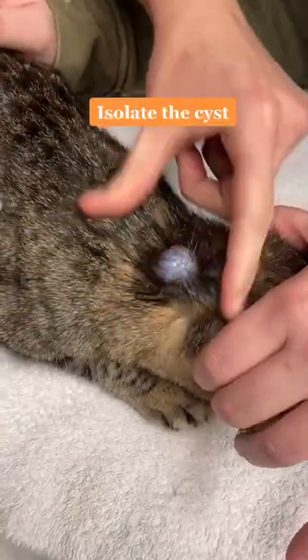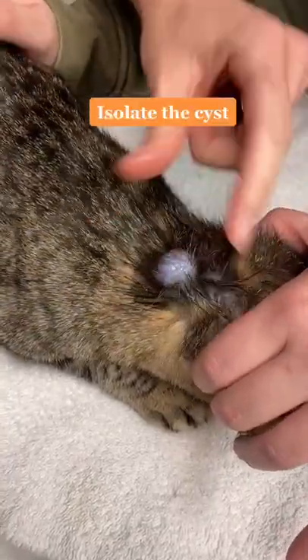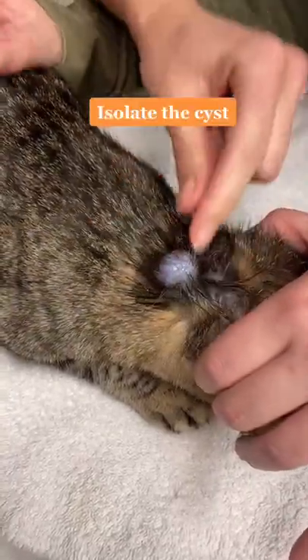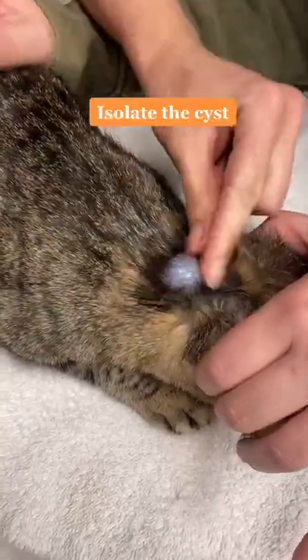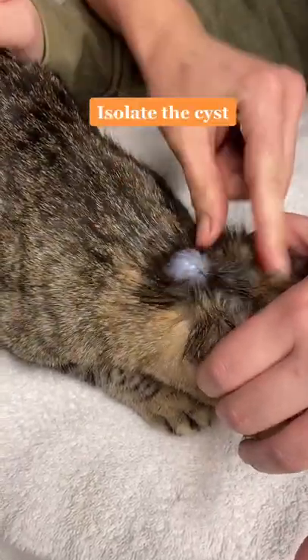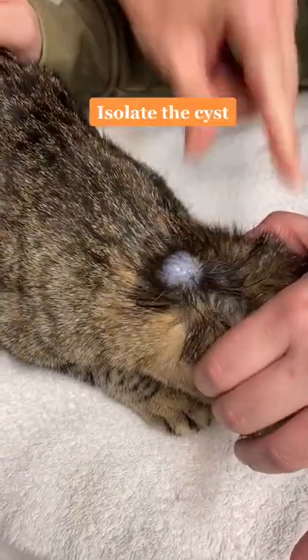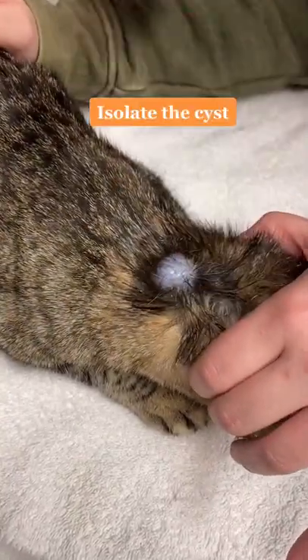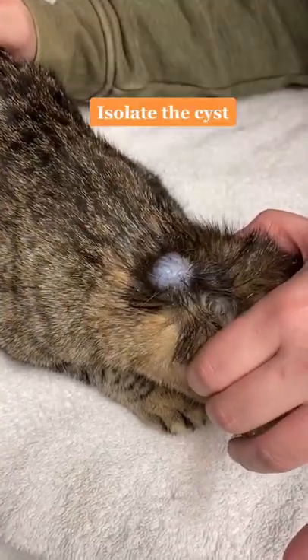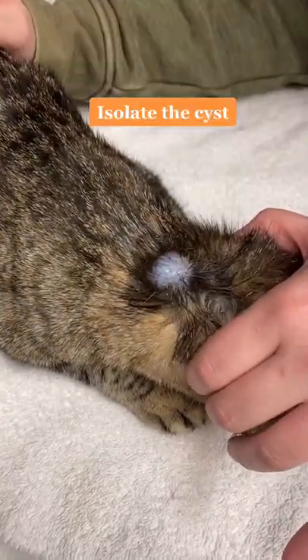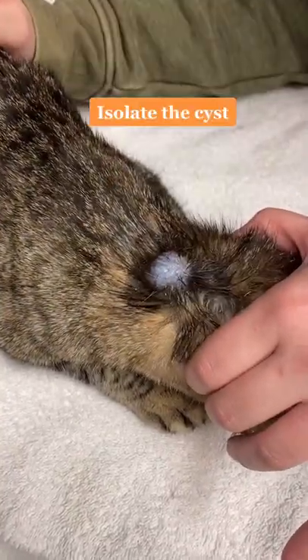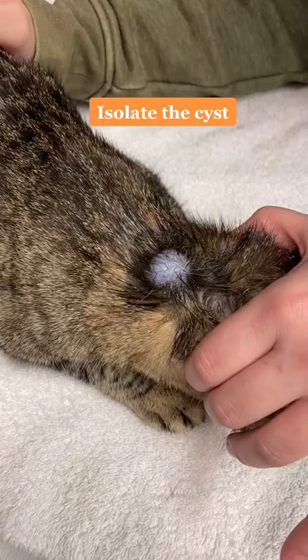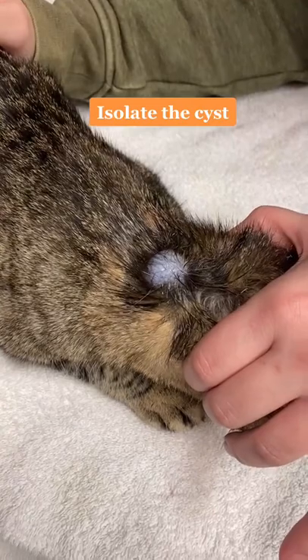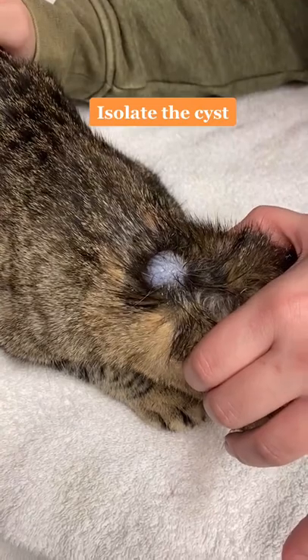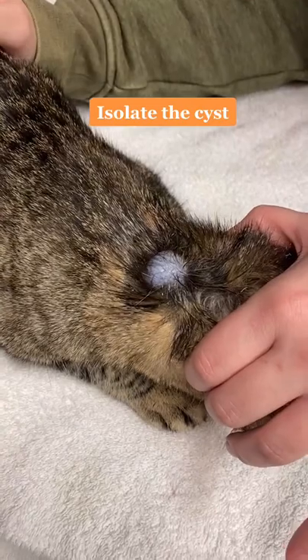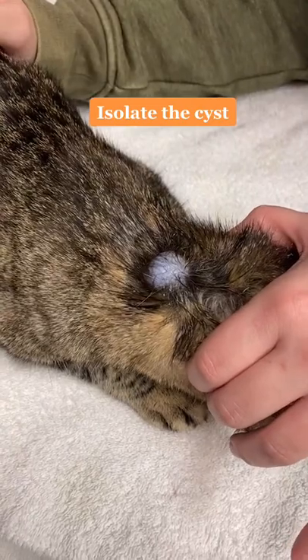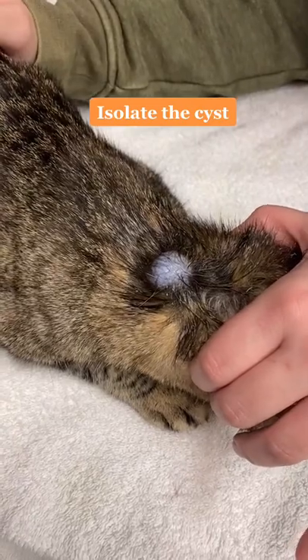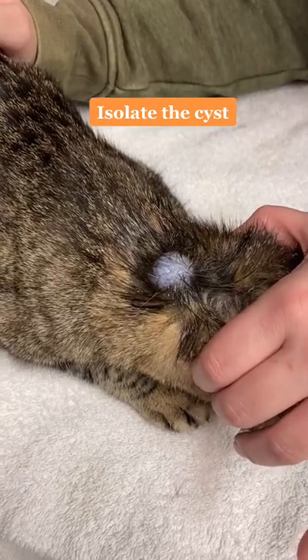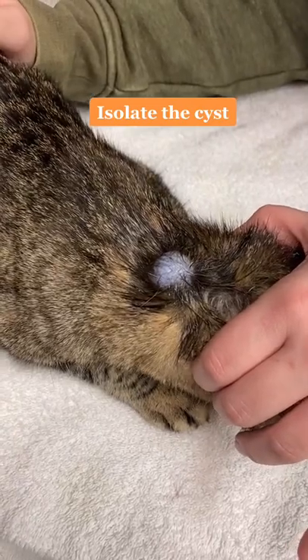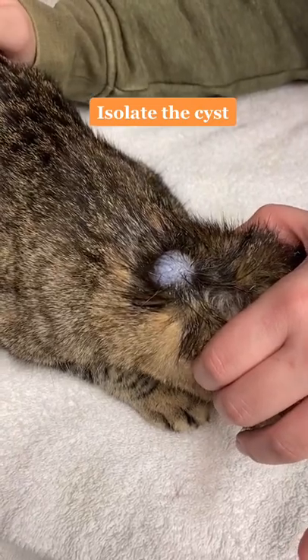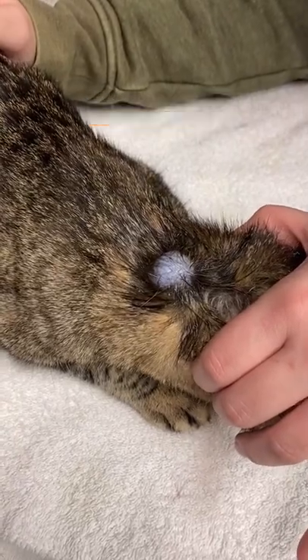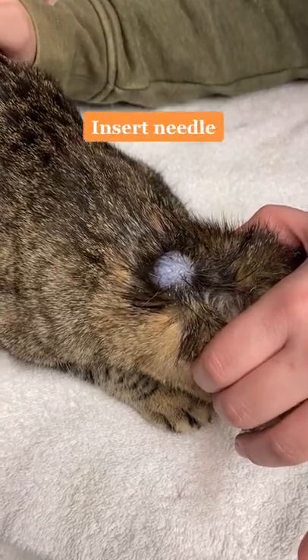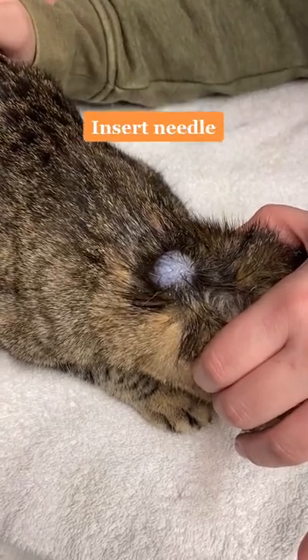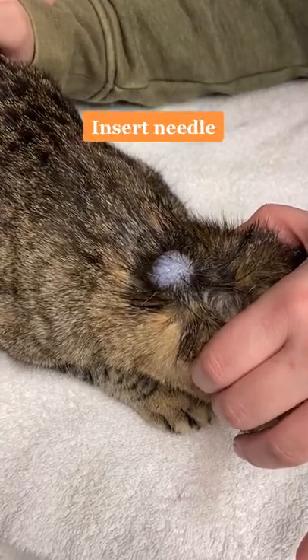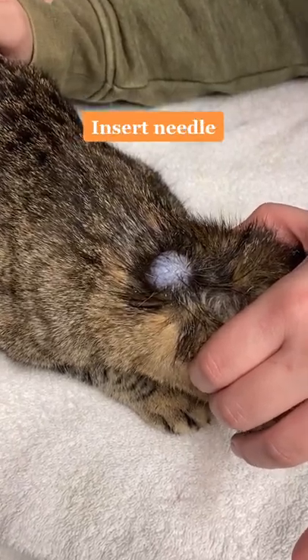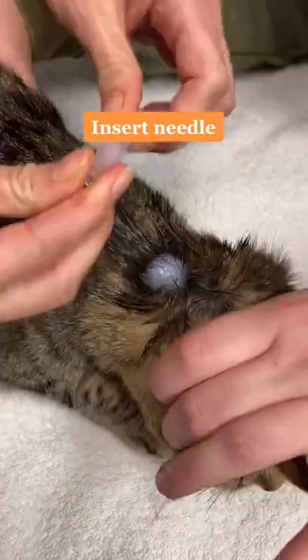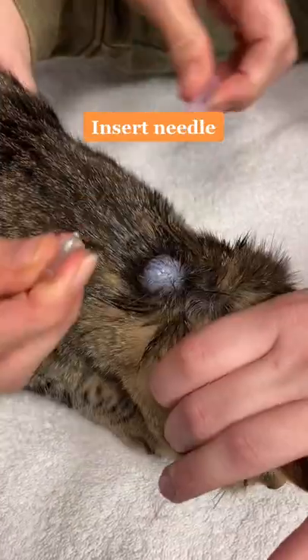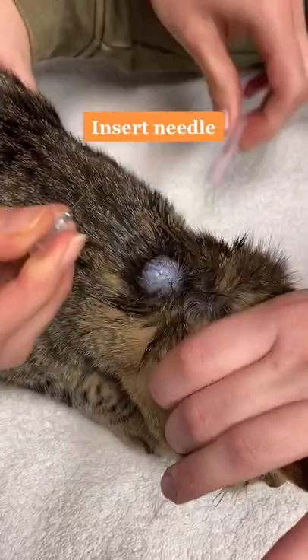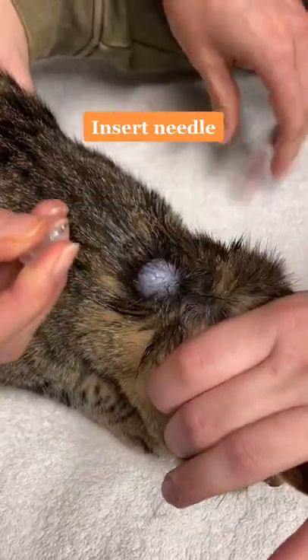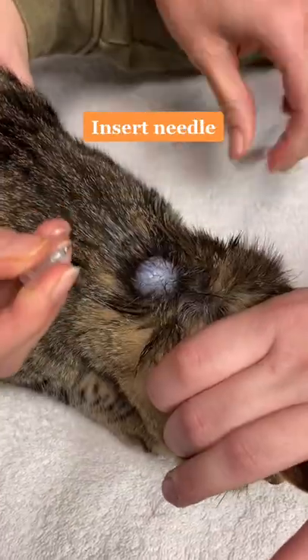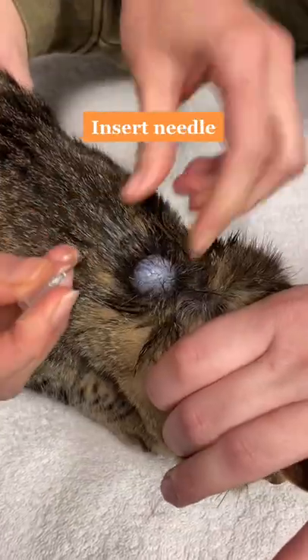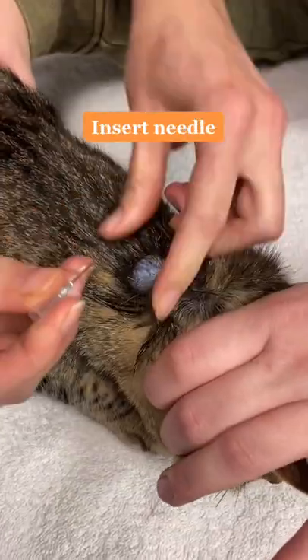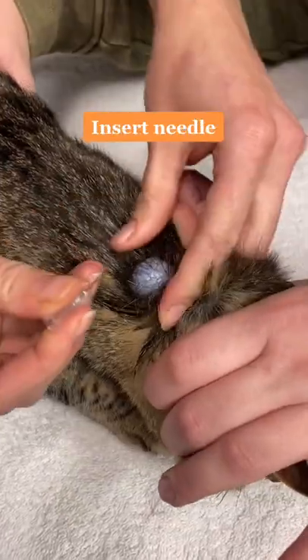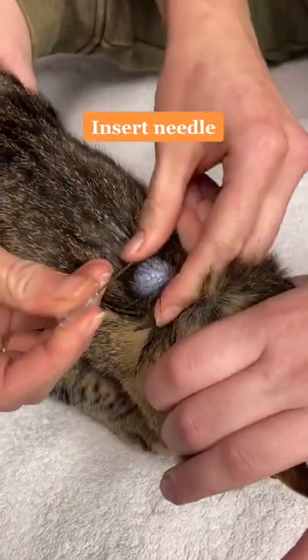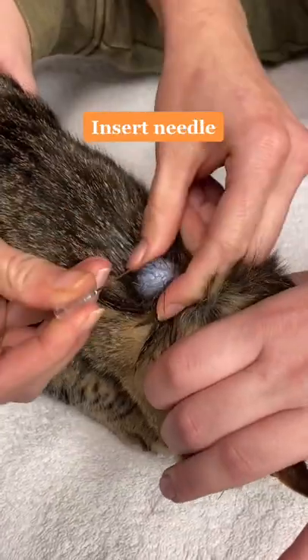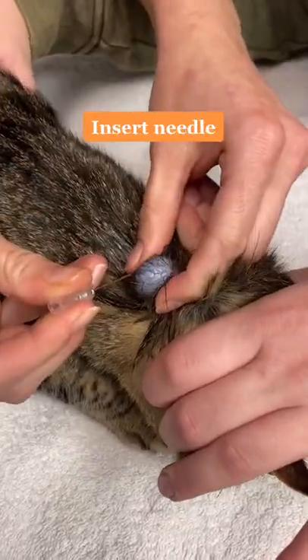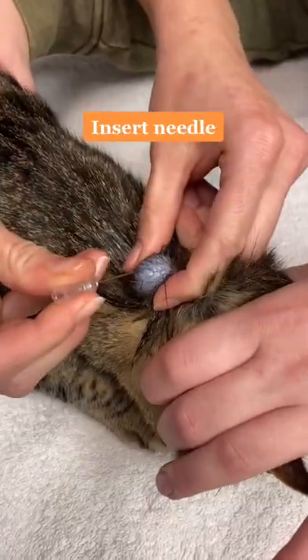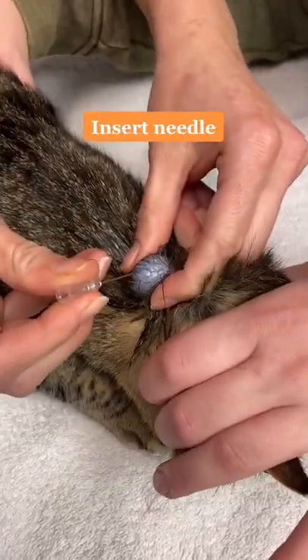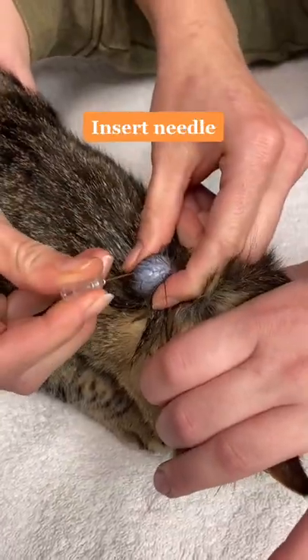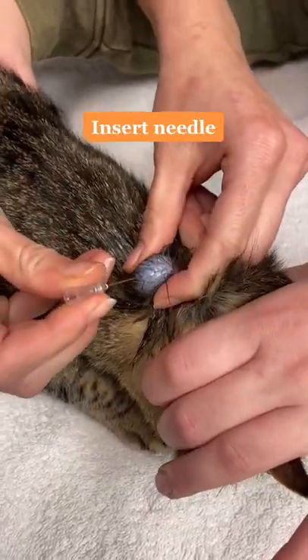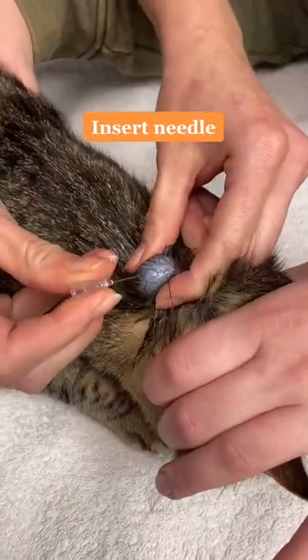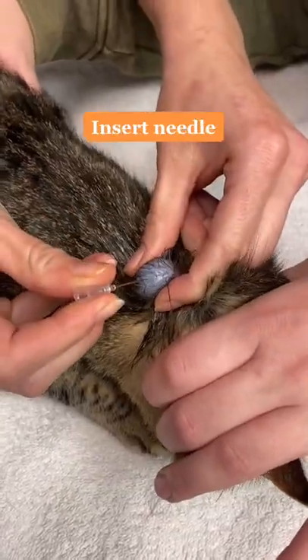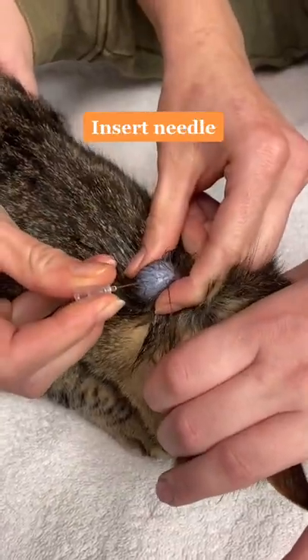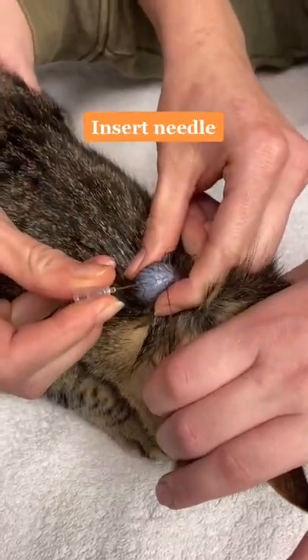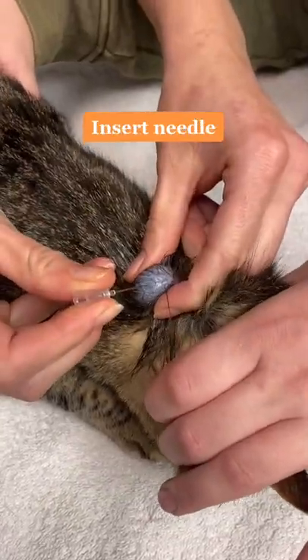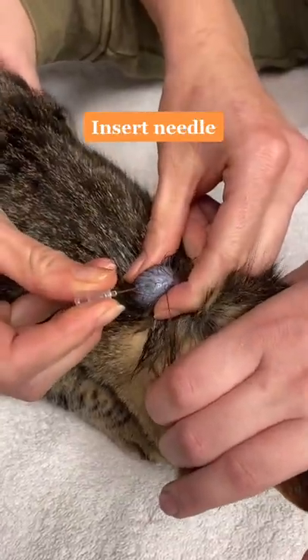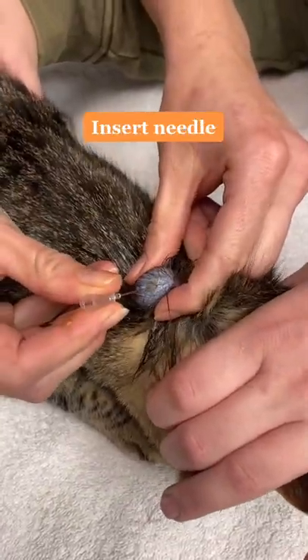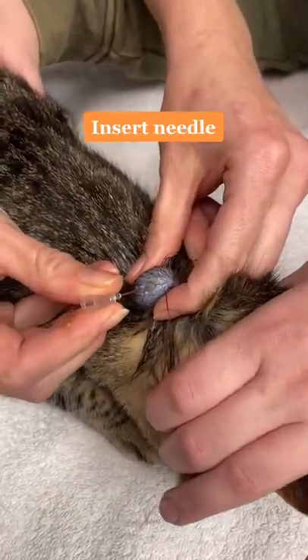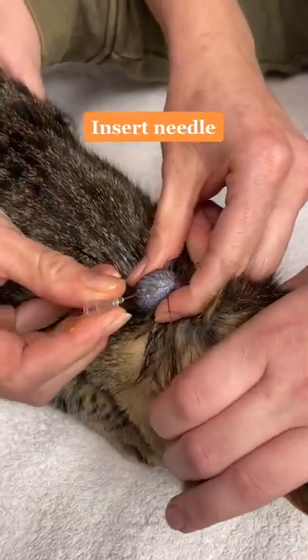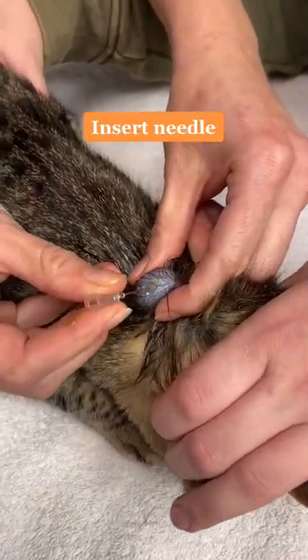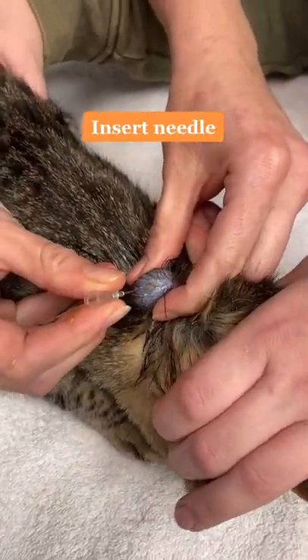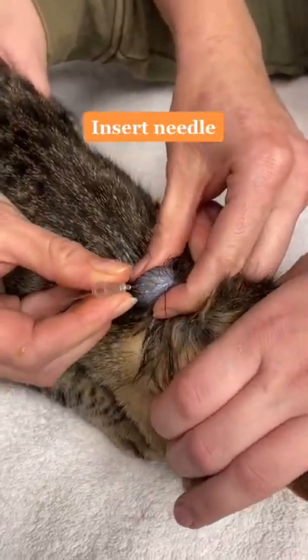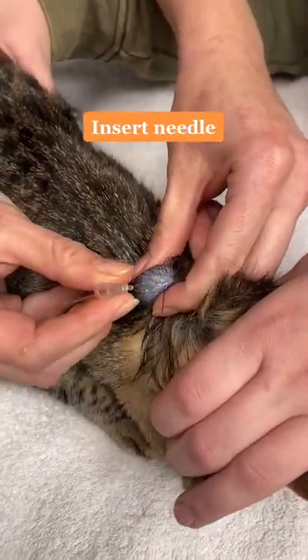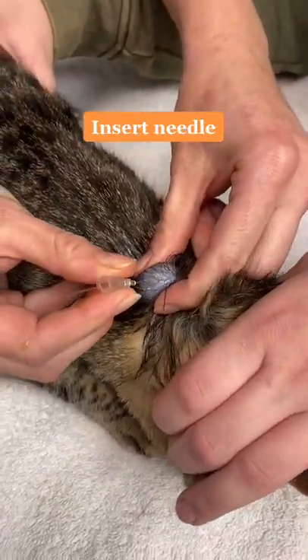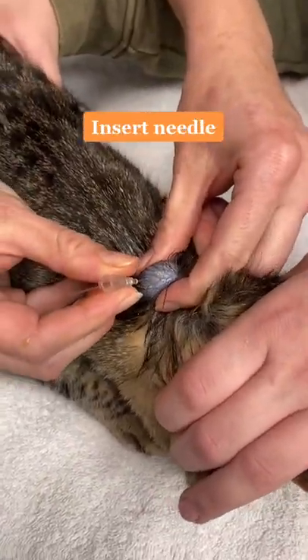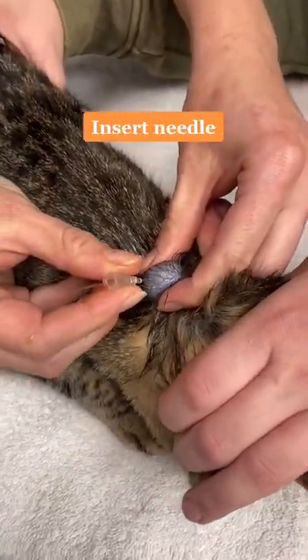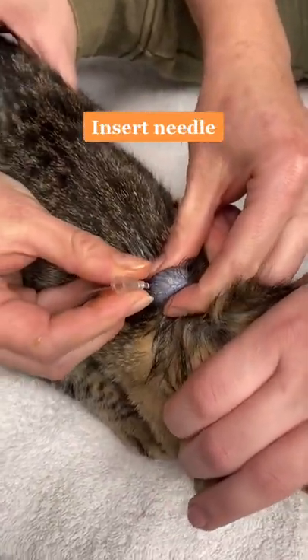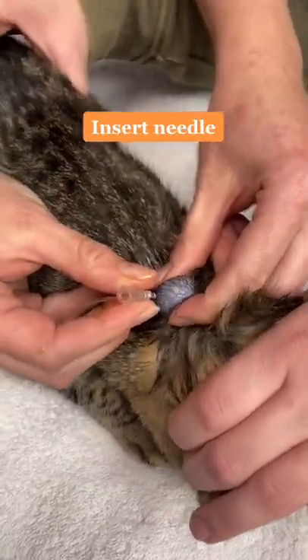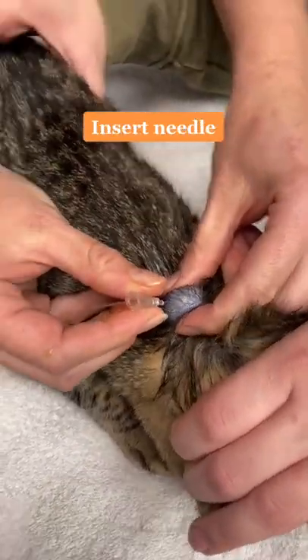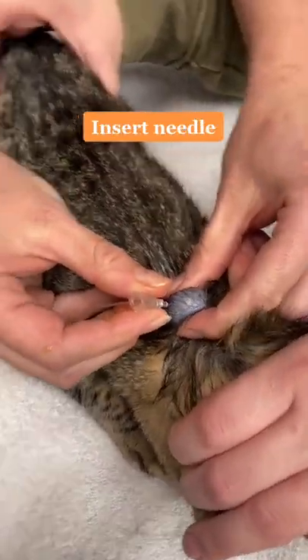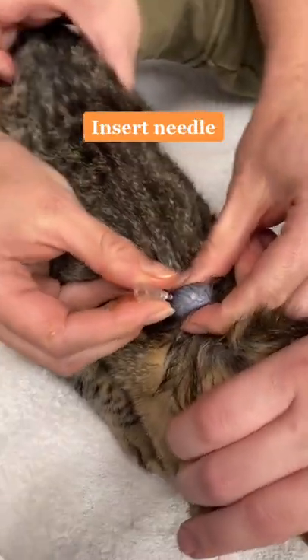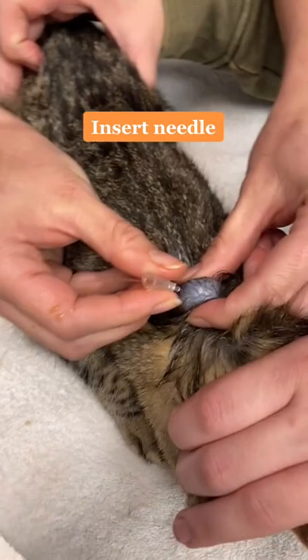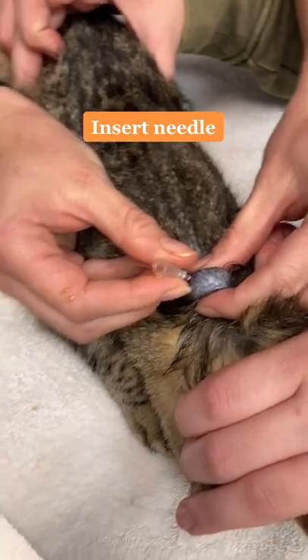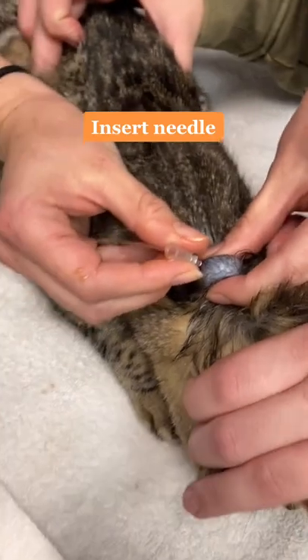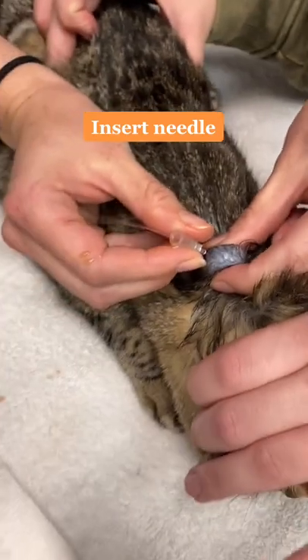We've washed our hands so there's no need to waste PPE. Then we insert a large needle in and make sure to express out all the contents.